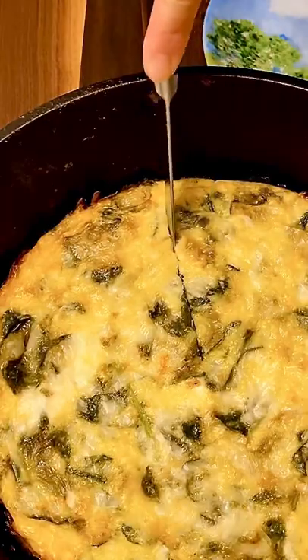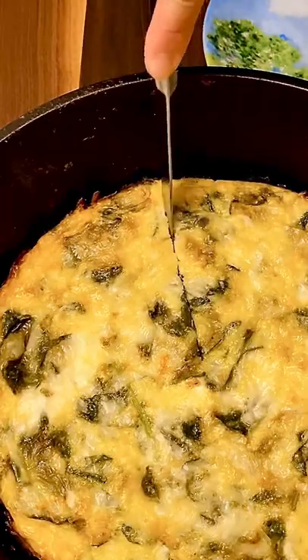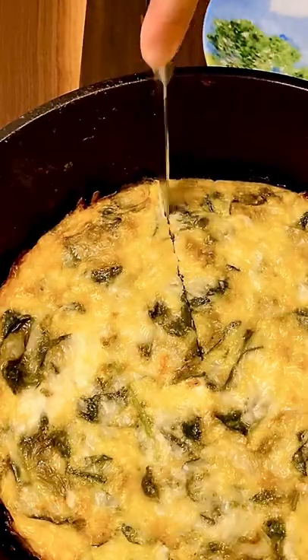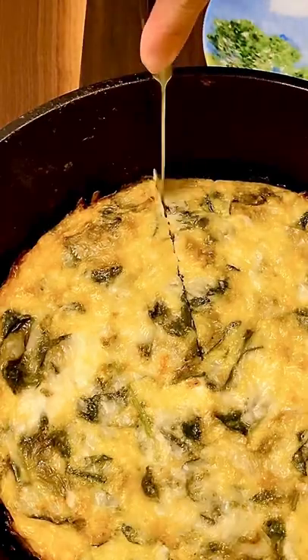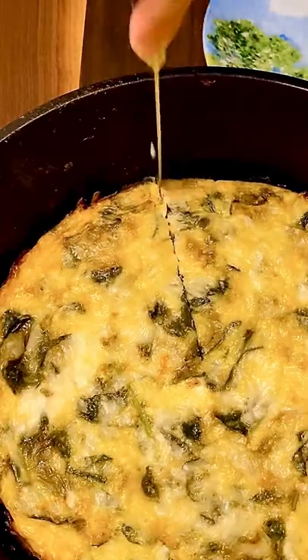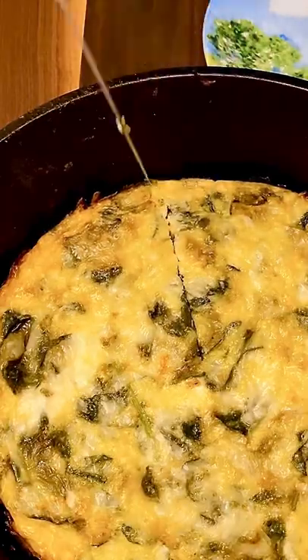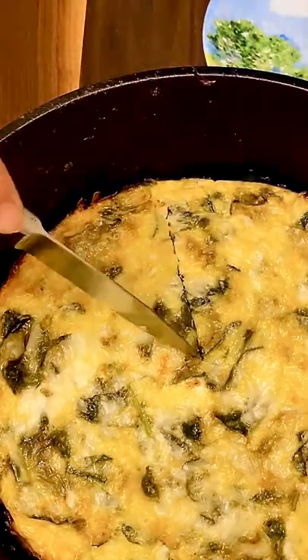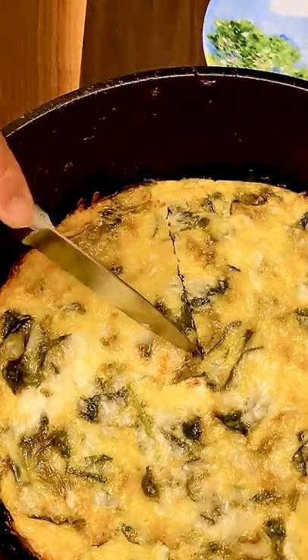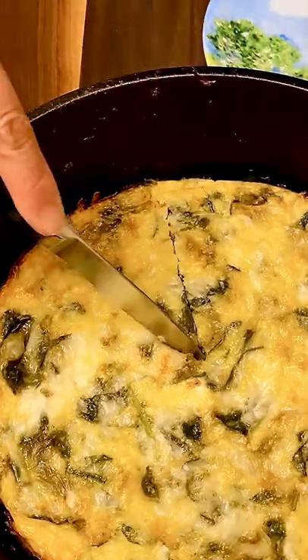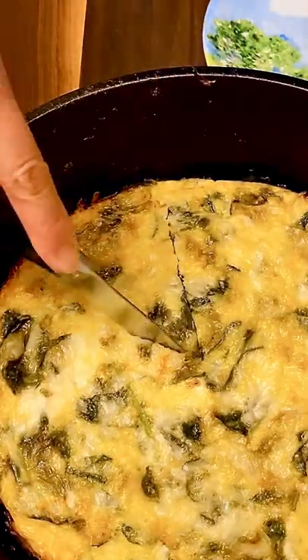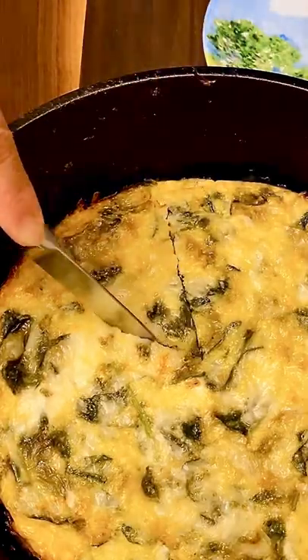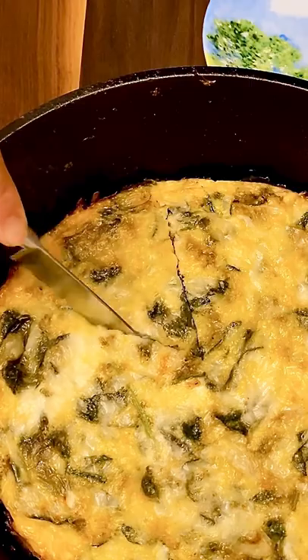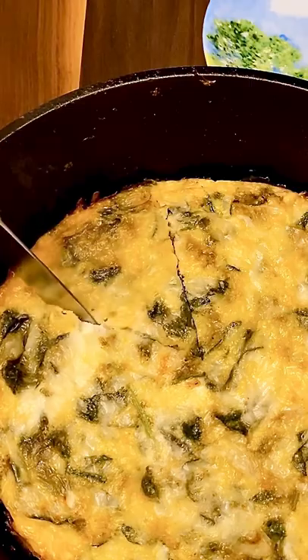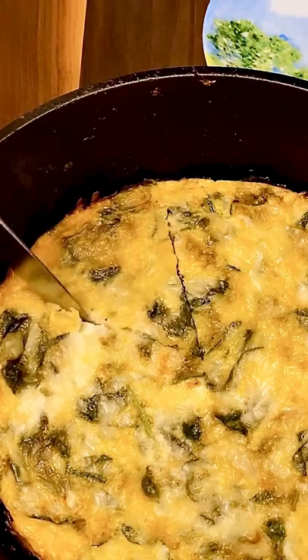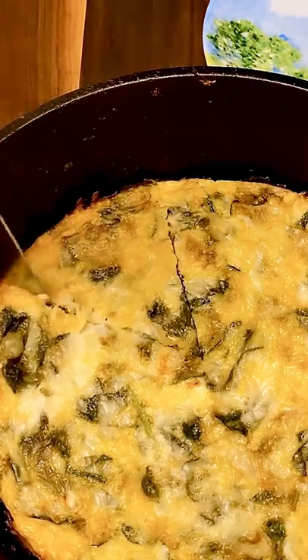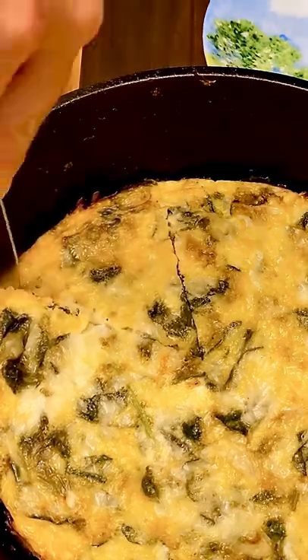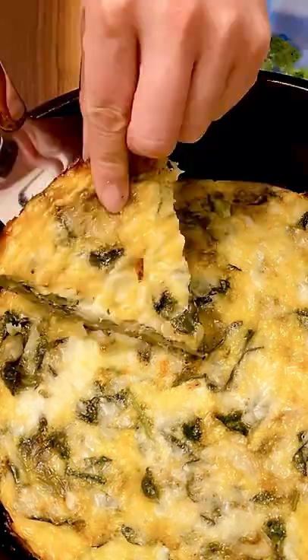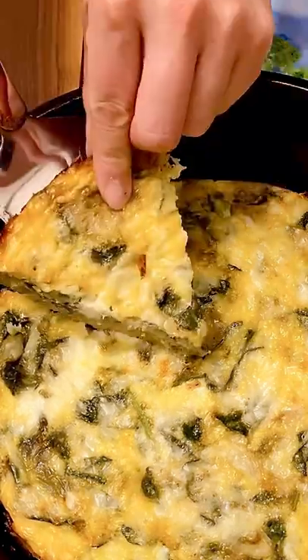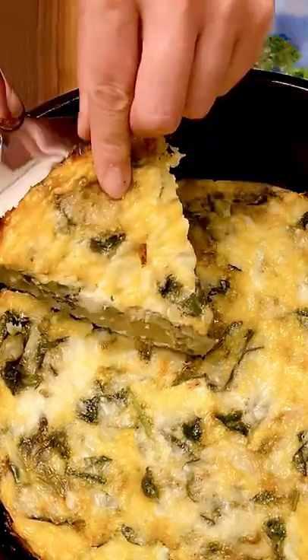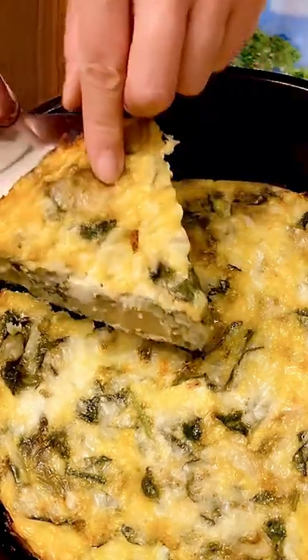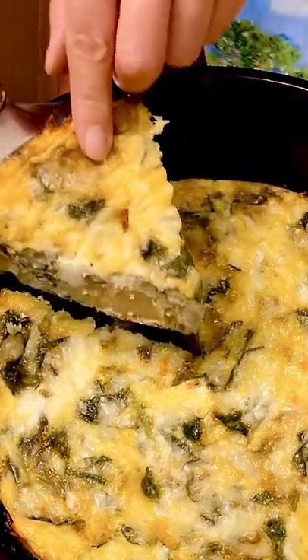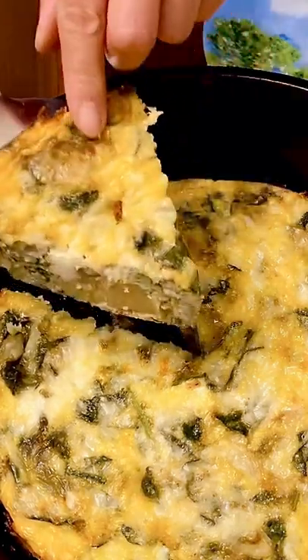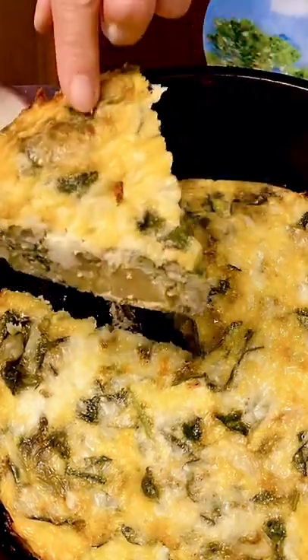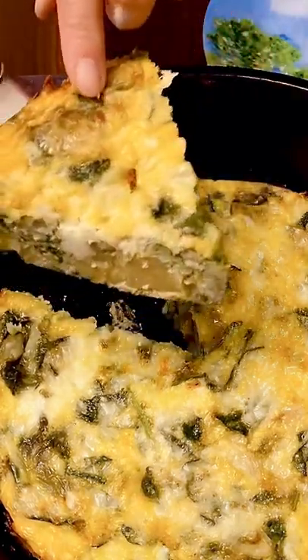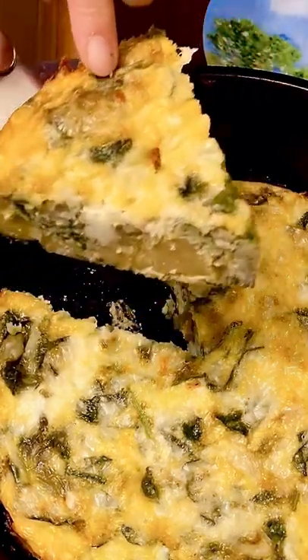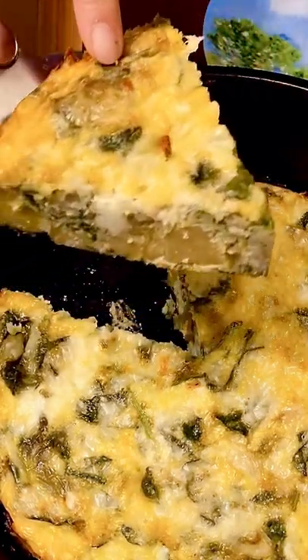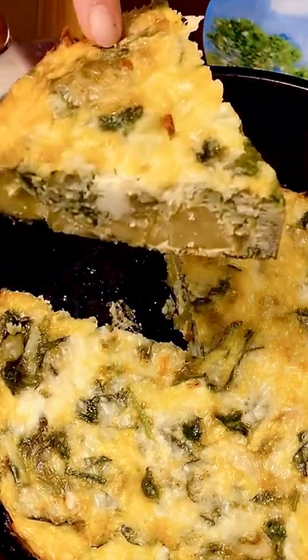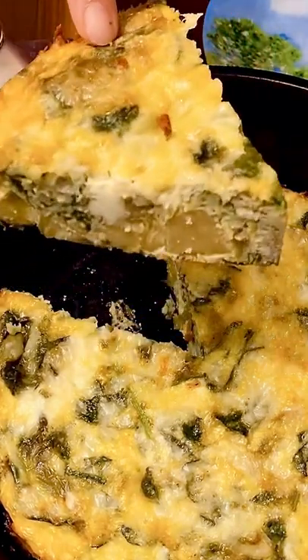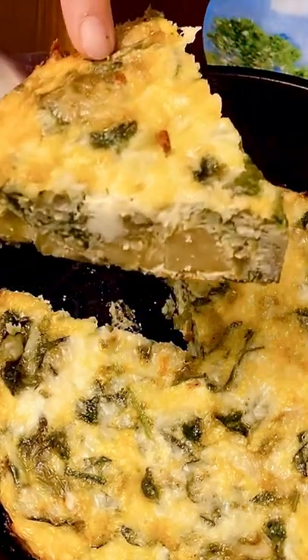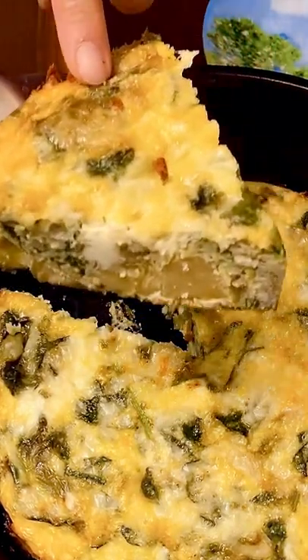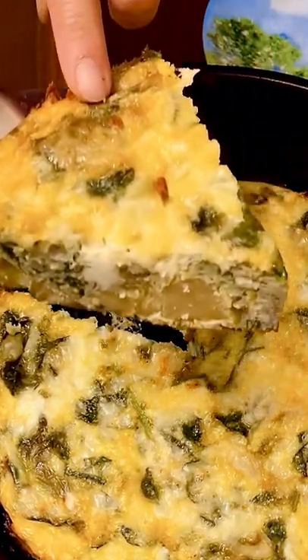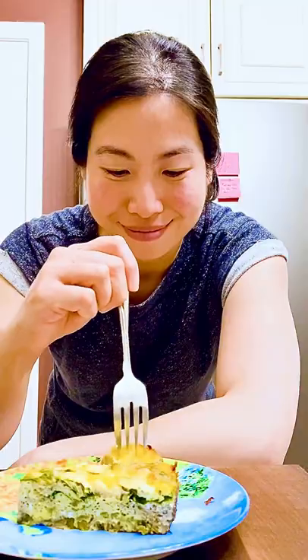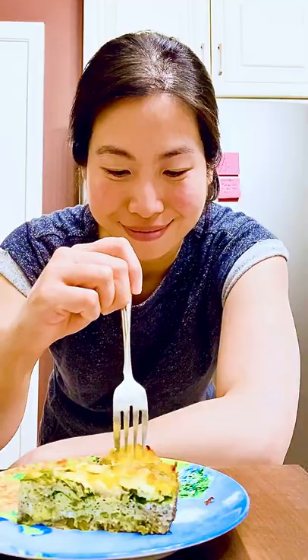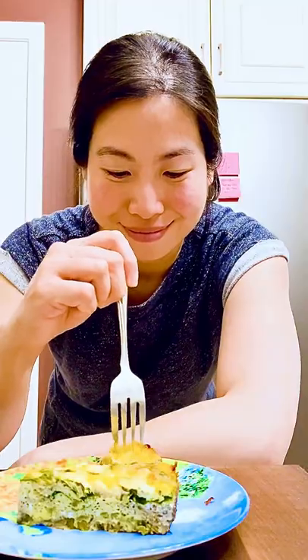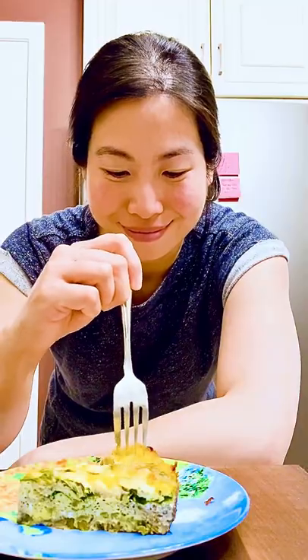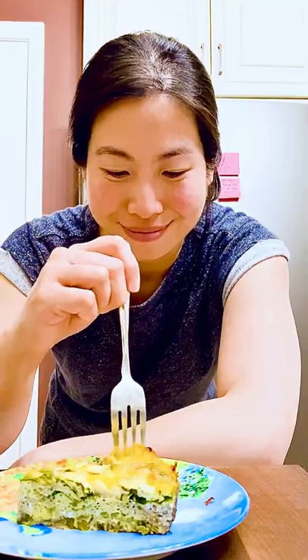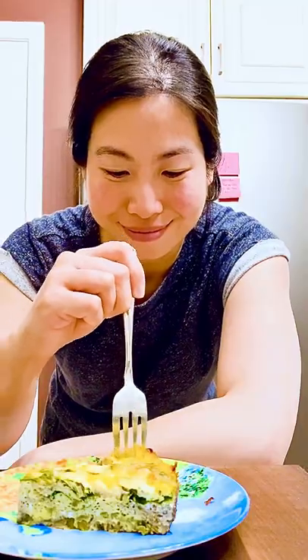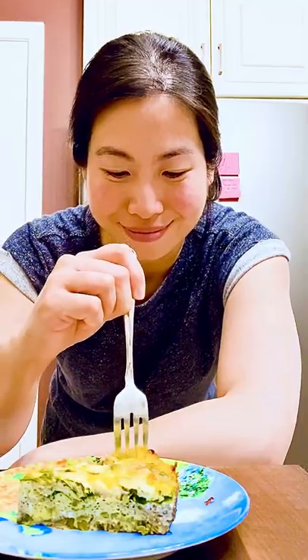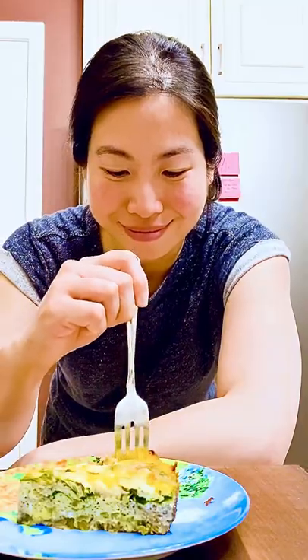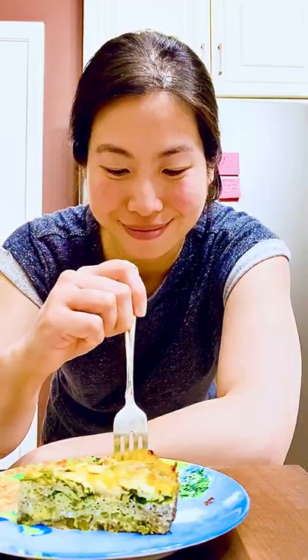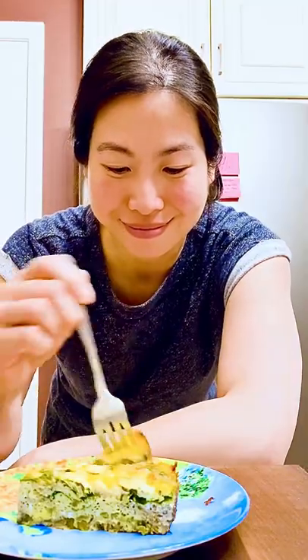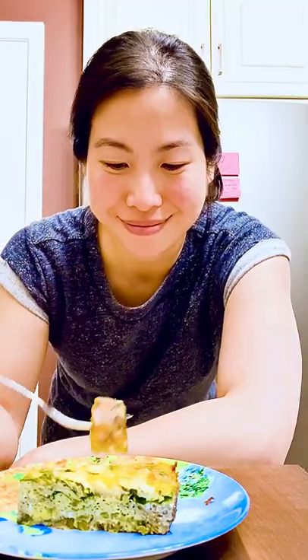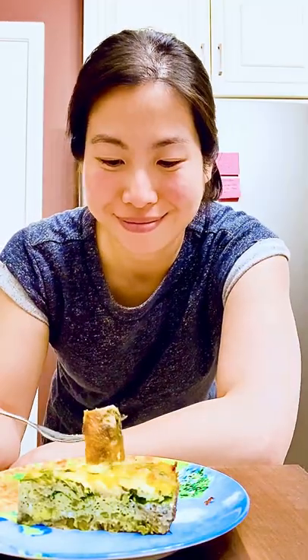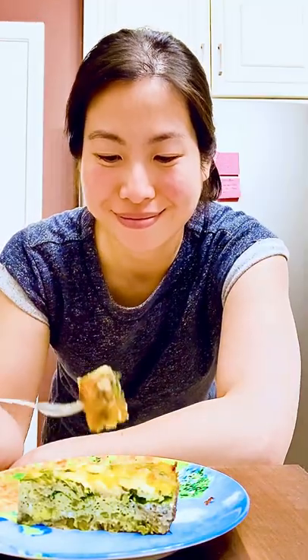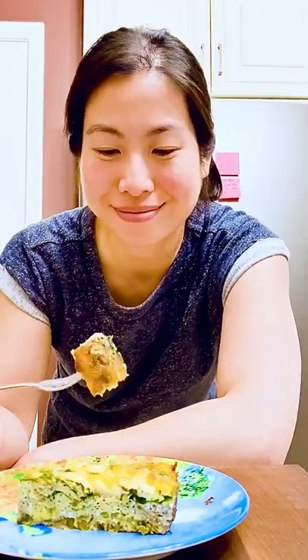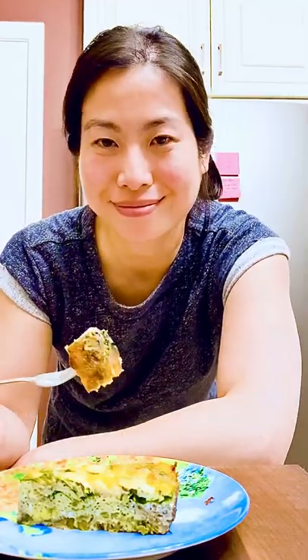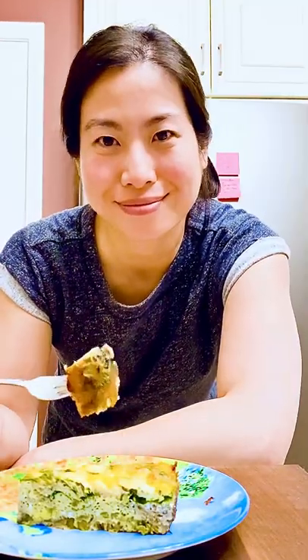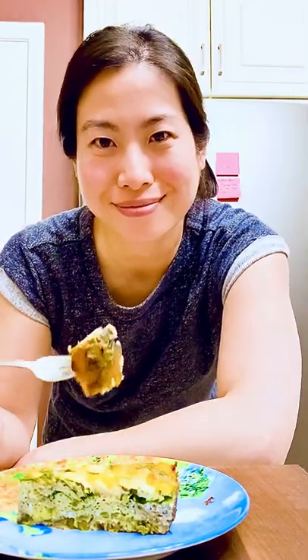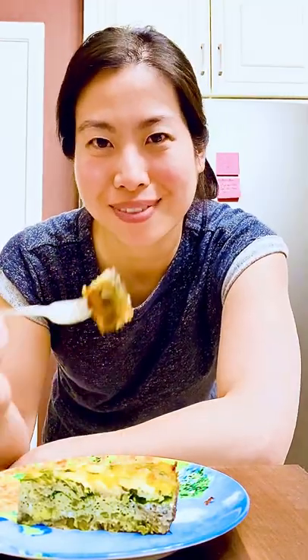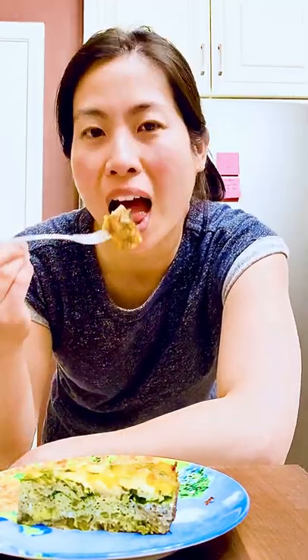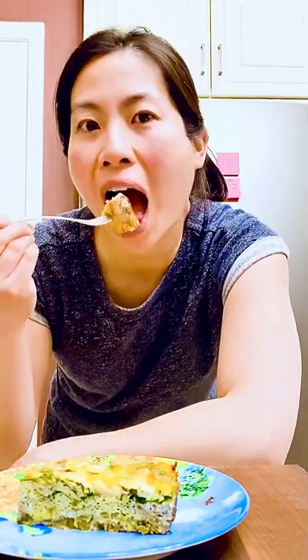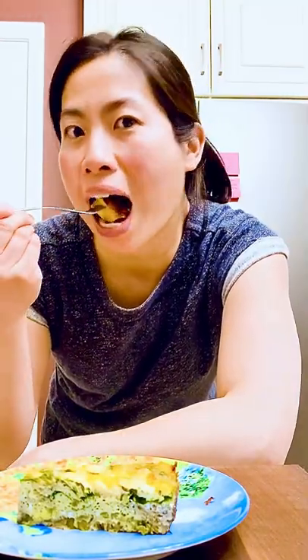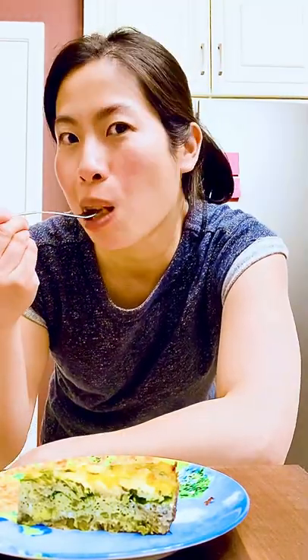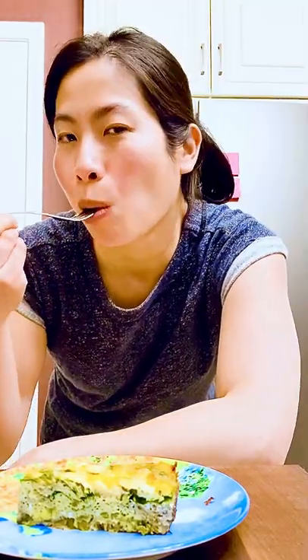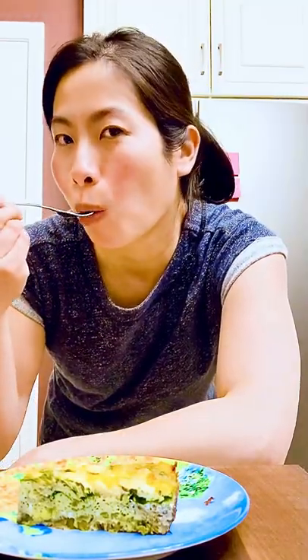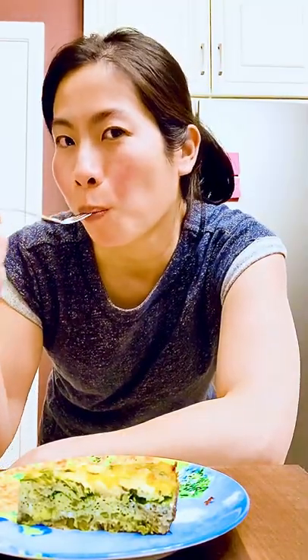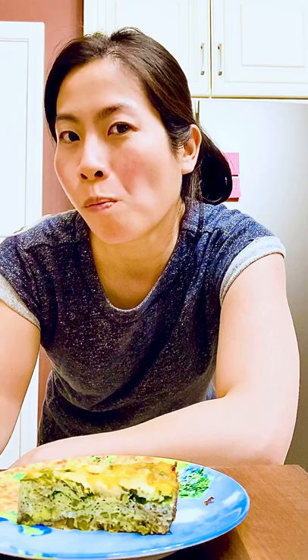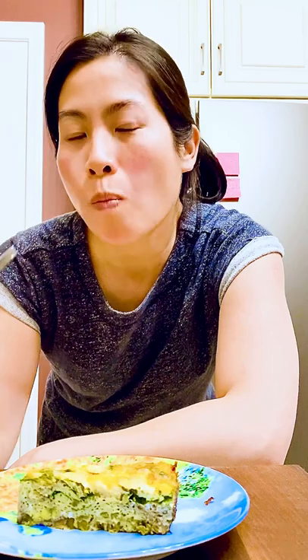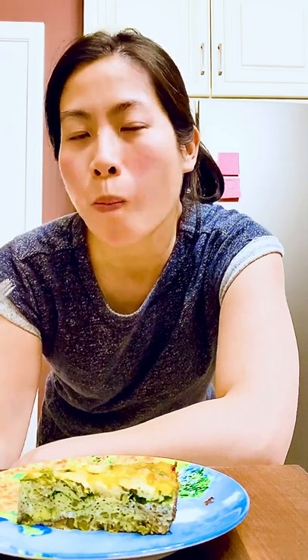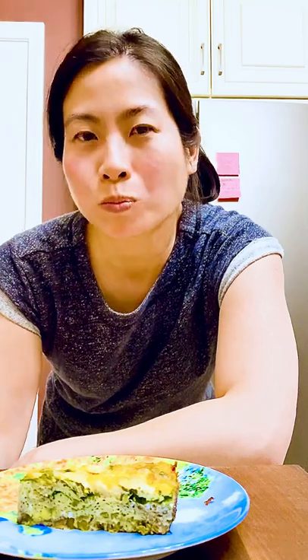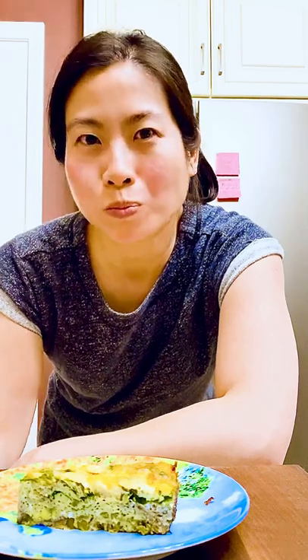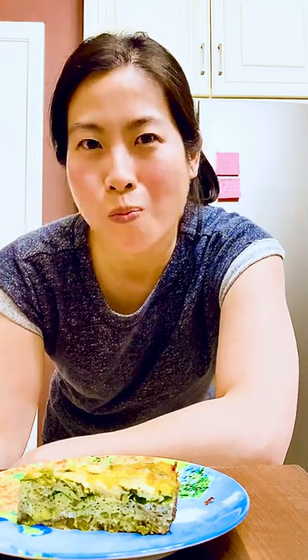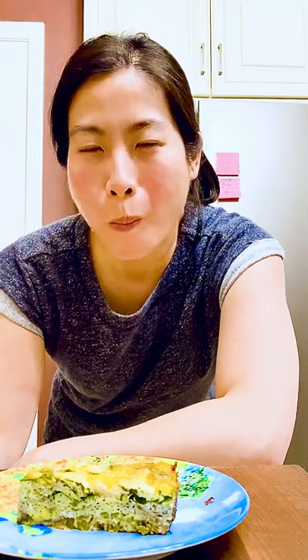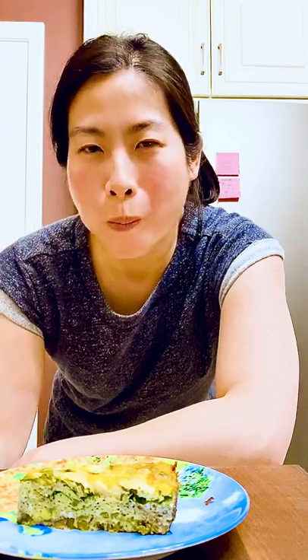Let cool for 30 minutes before slicing for a clean cut. Like and subscribe for more delicious recipes, and let me know if you made this.